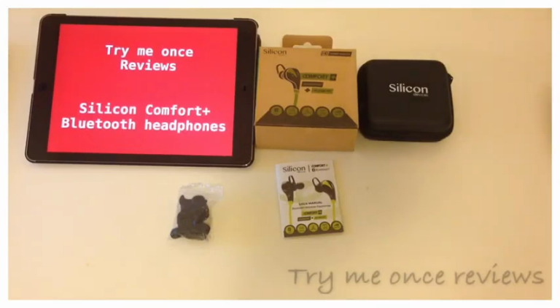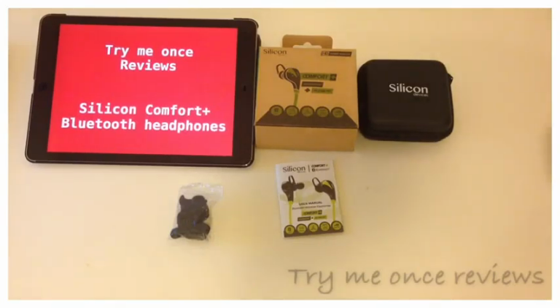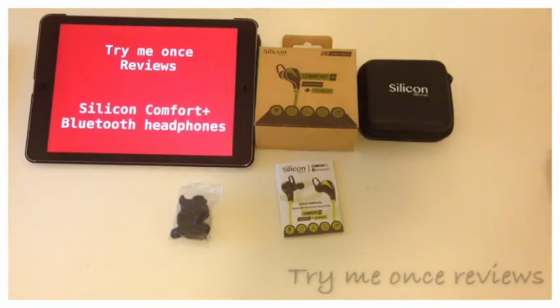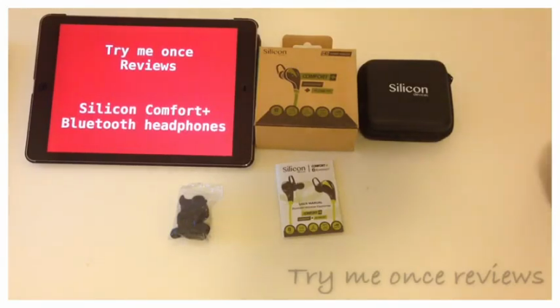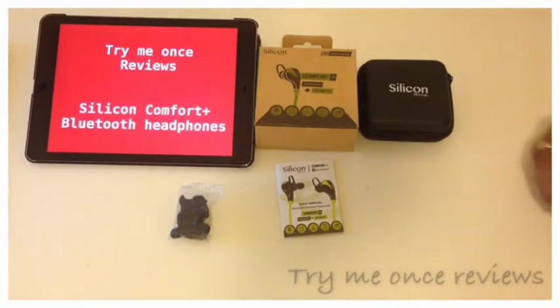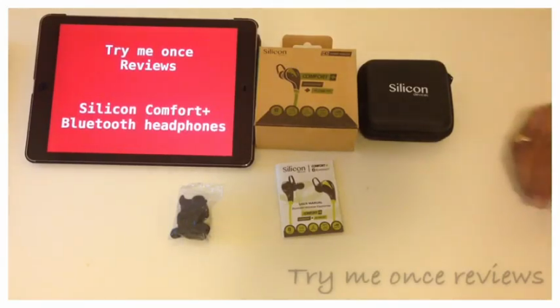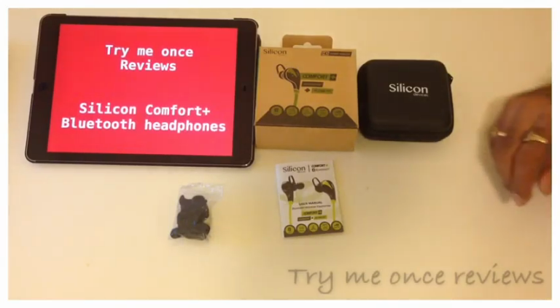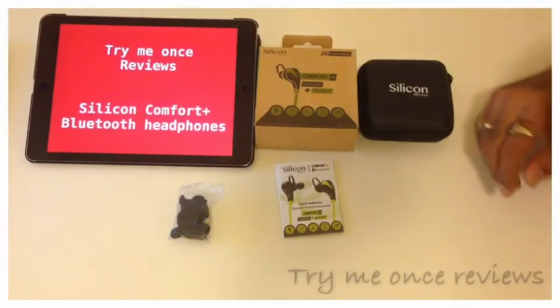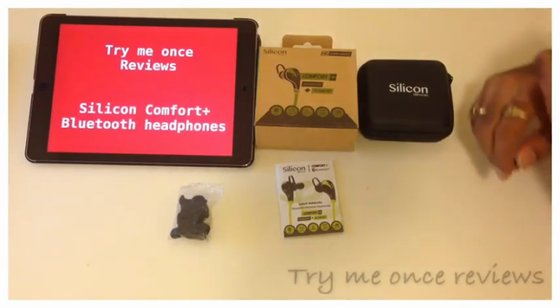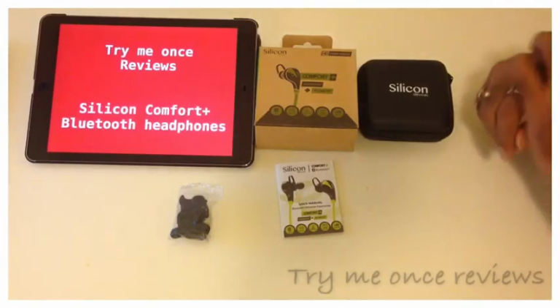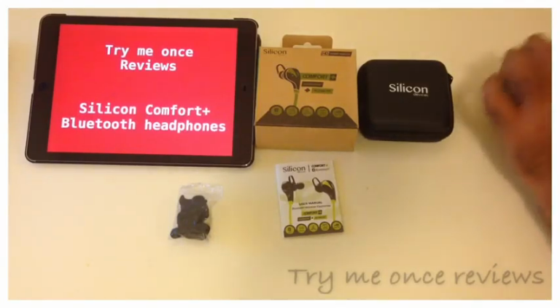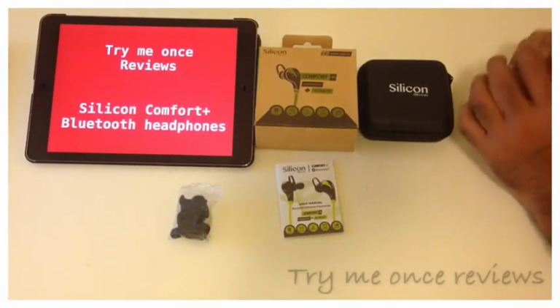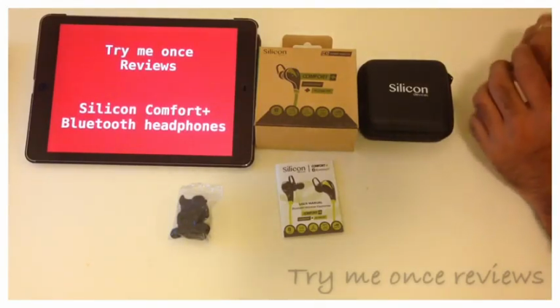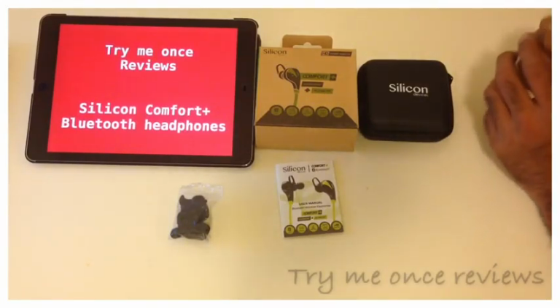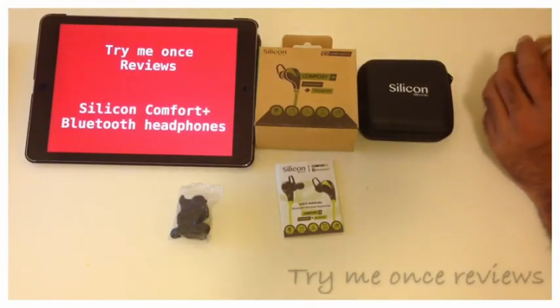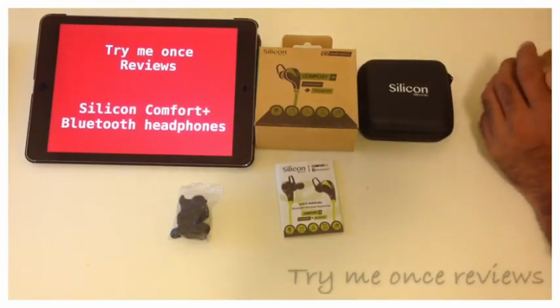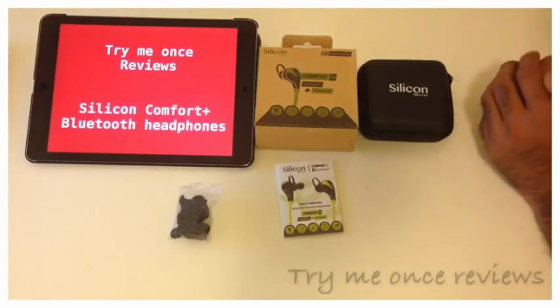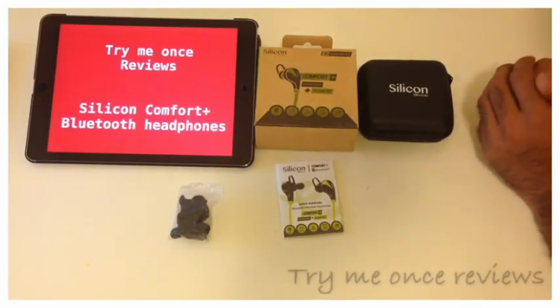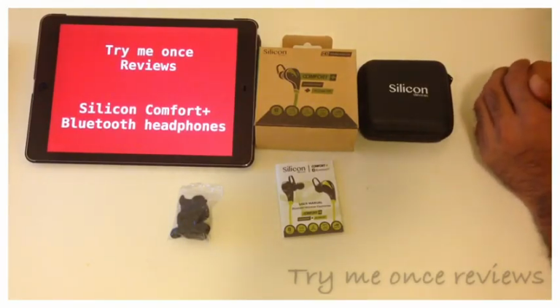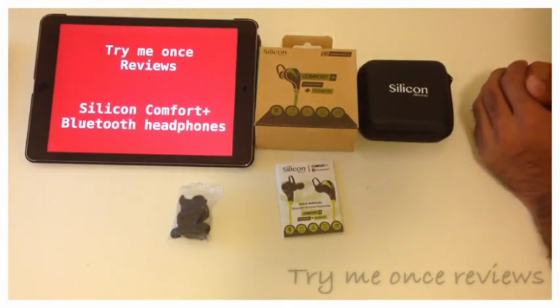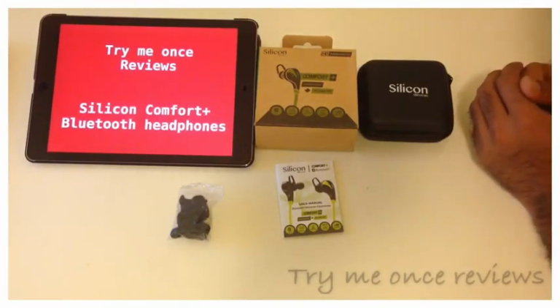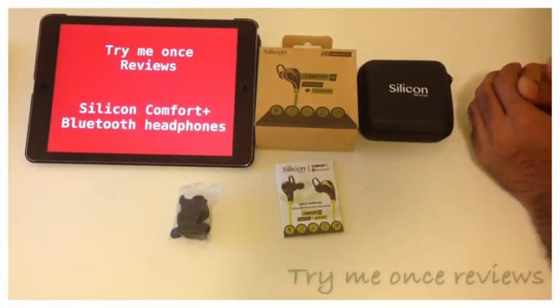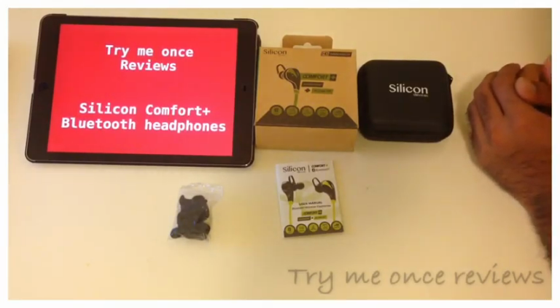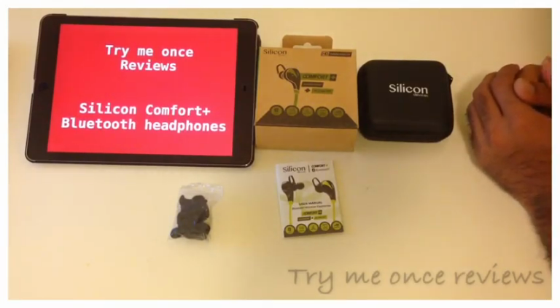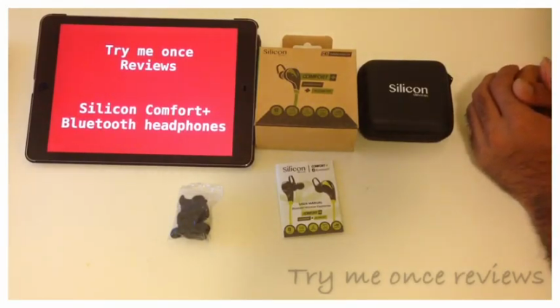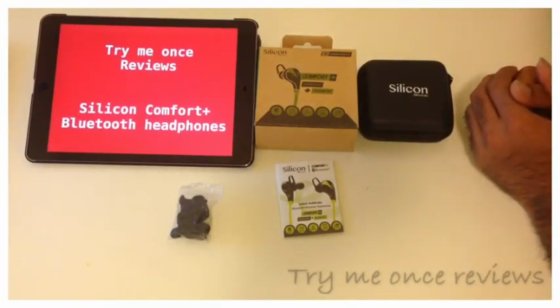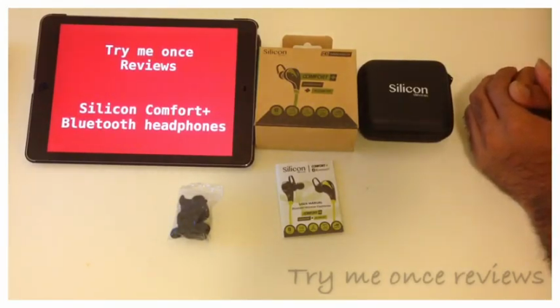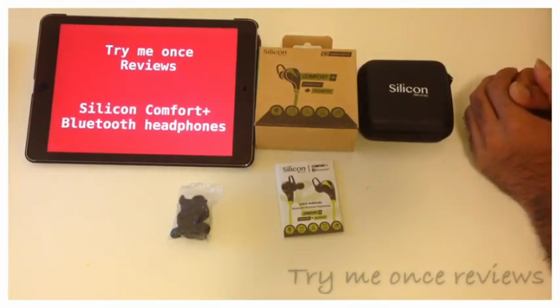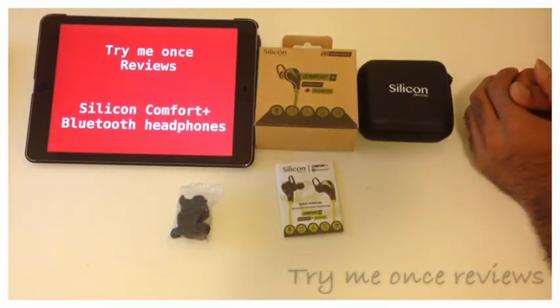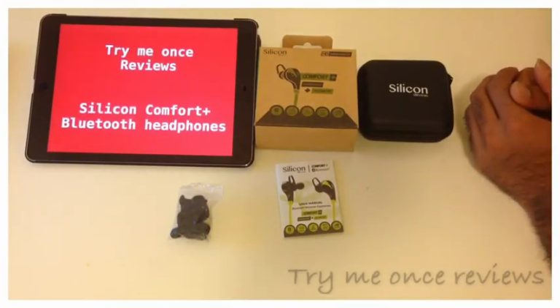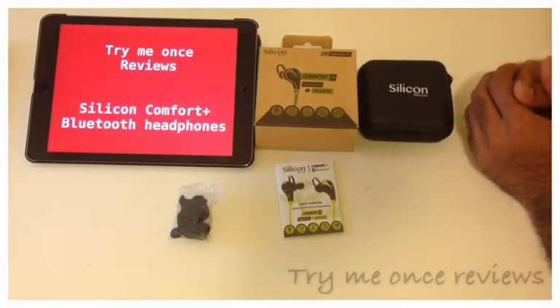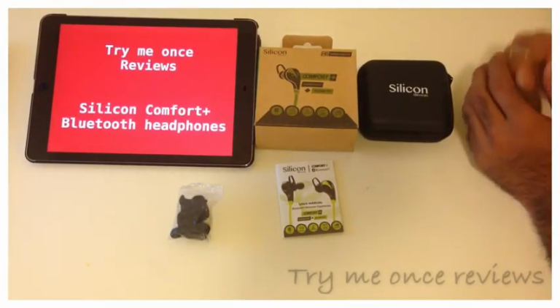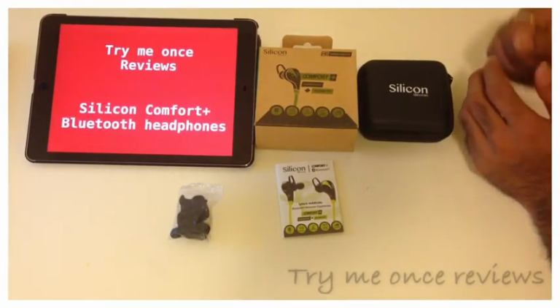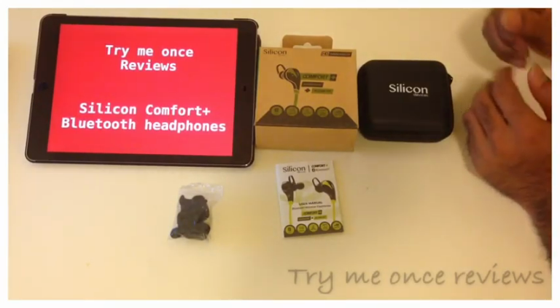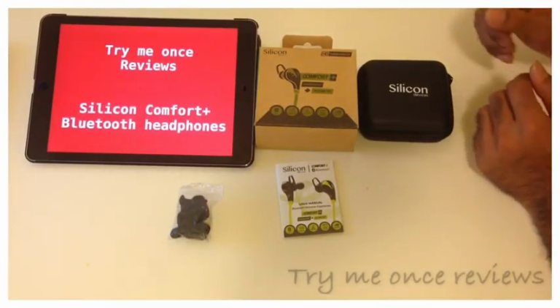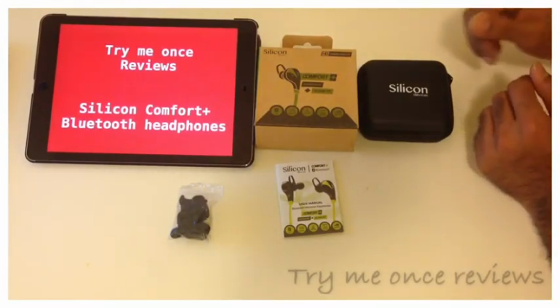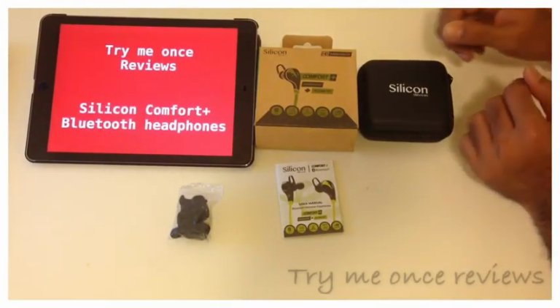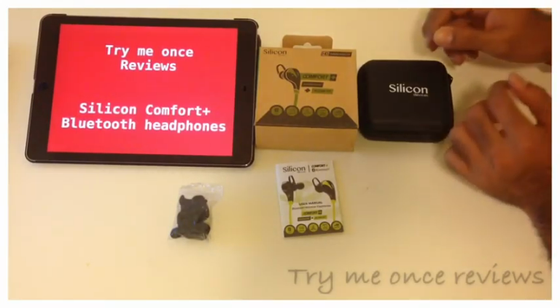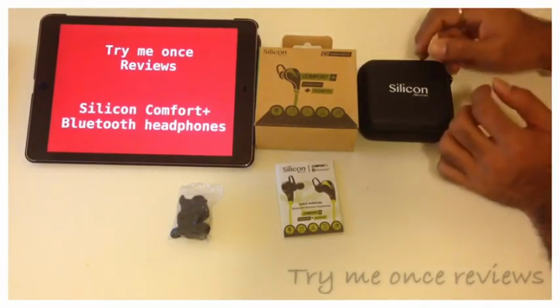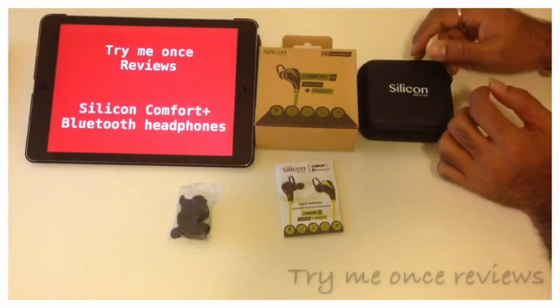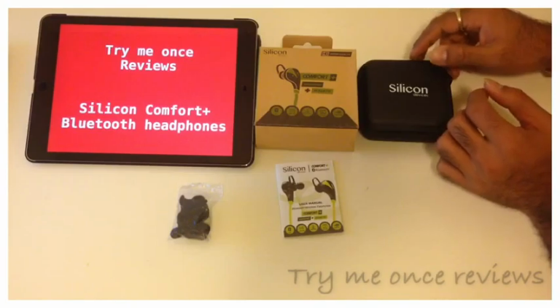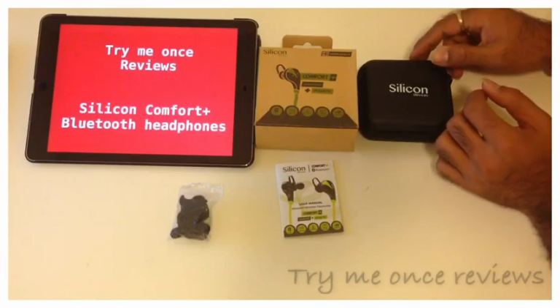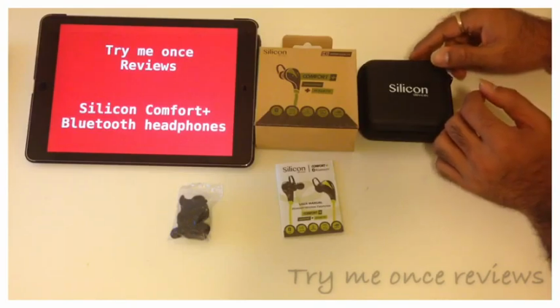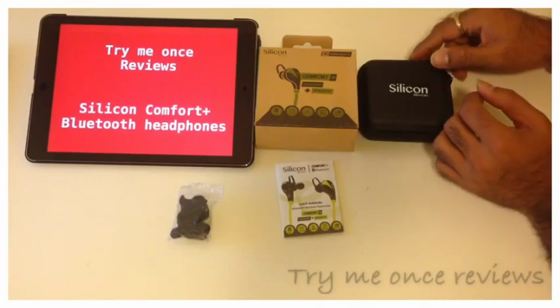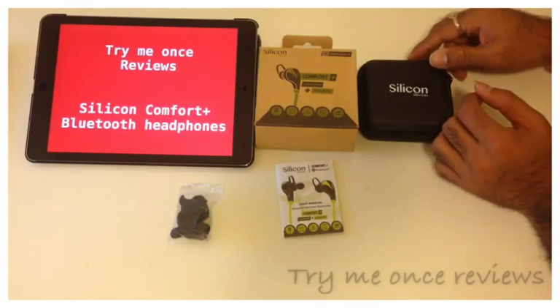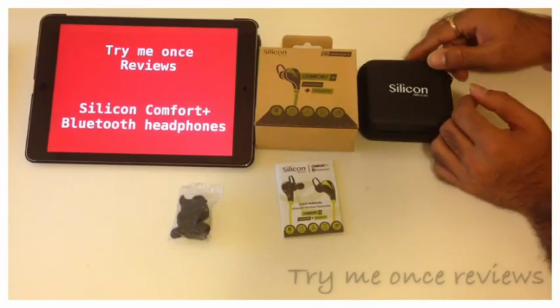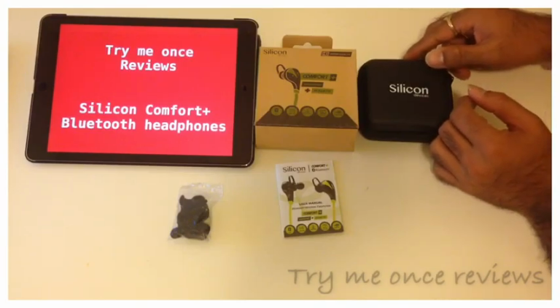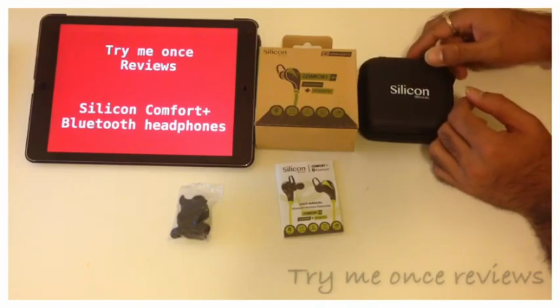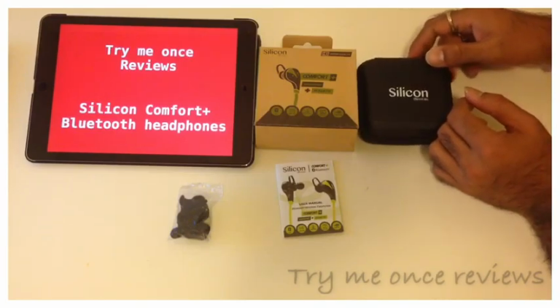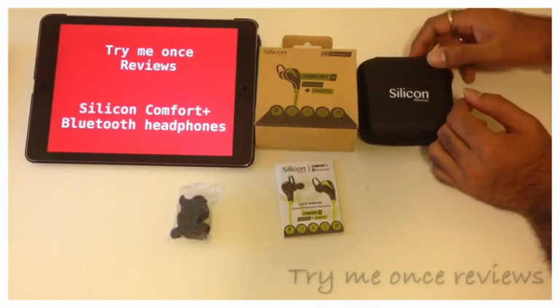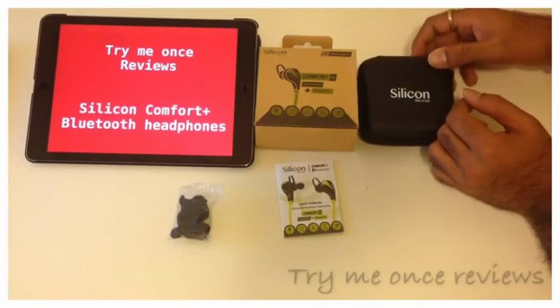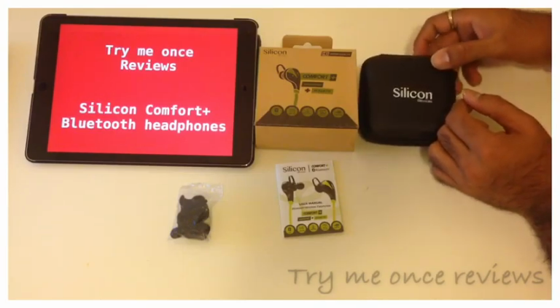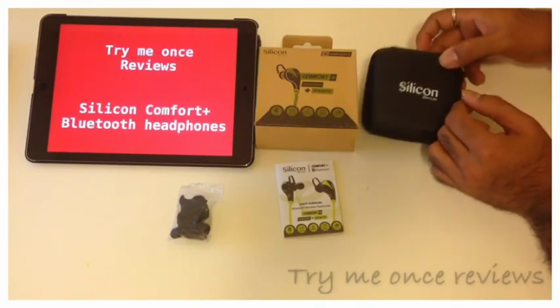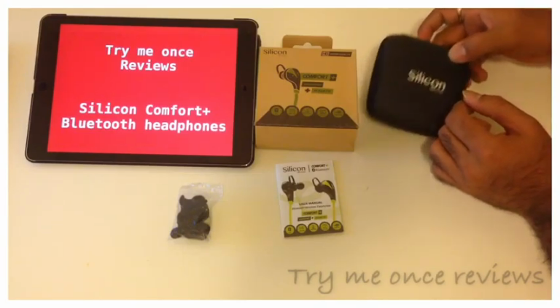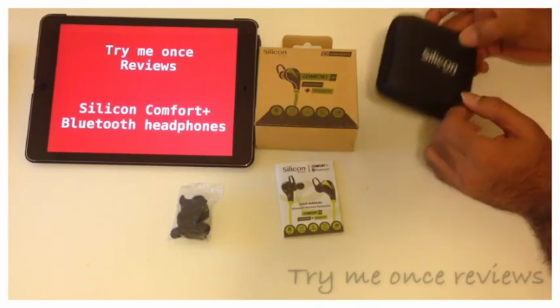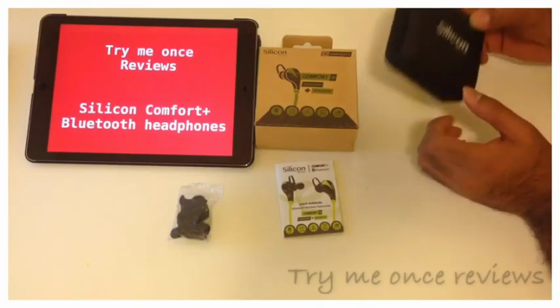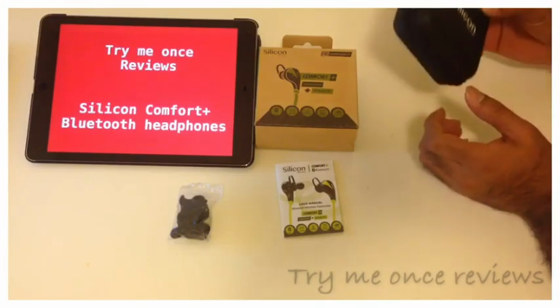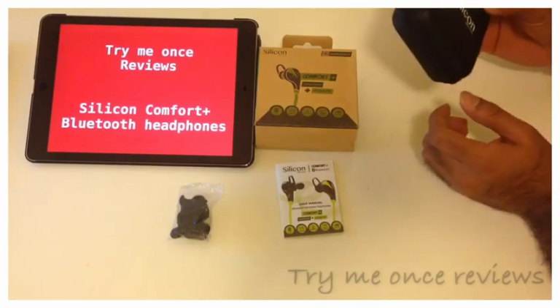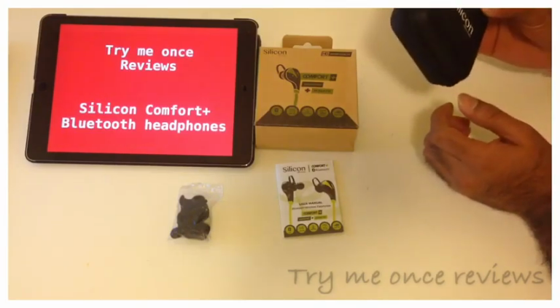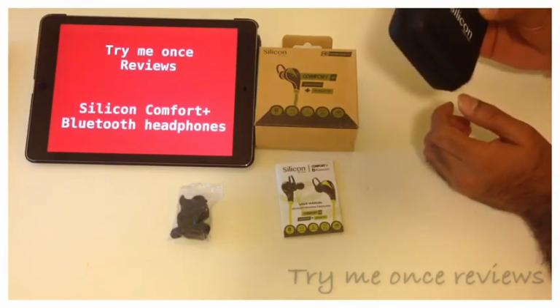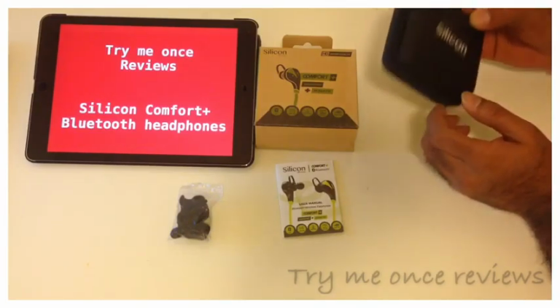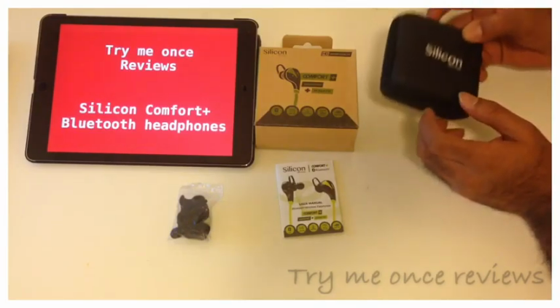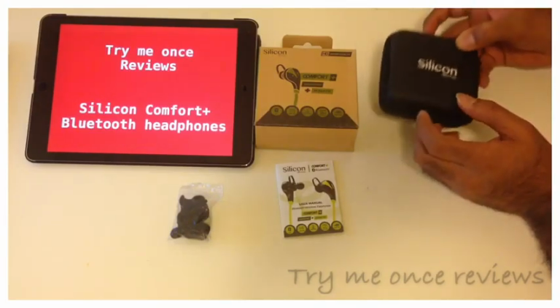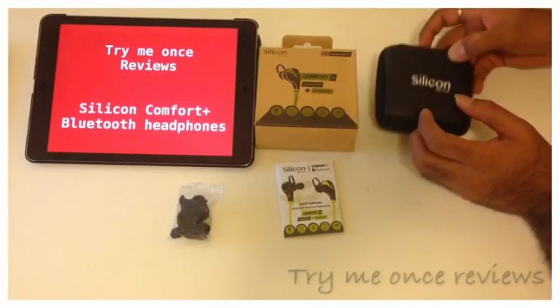Hello everyone, this is V from Try New Ones Reviews. Today we are reviewing the Silicon Devices Comfort Plus Bluetooth Airphone.